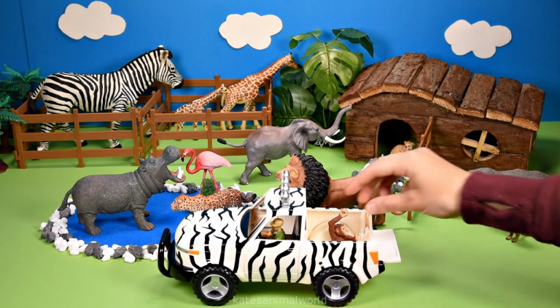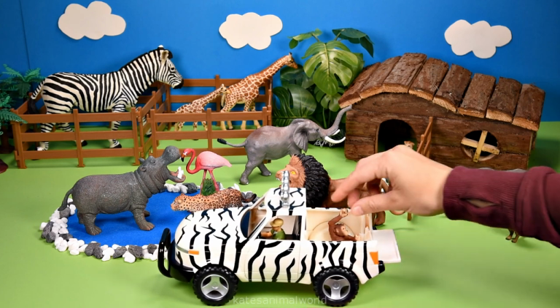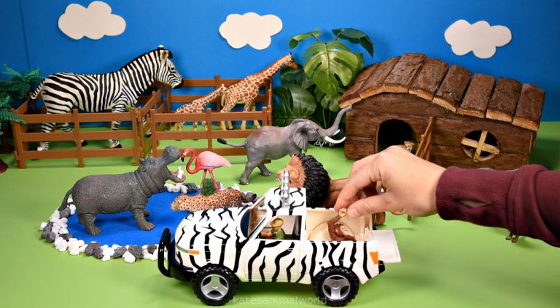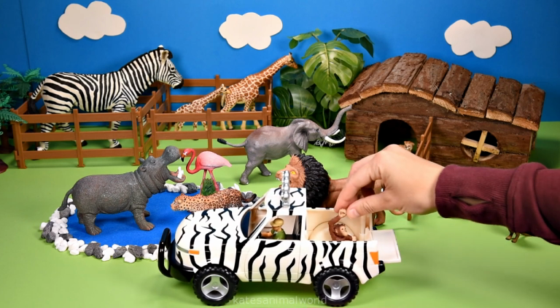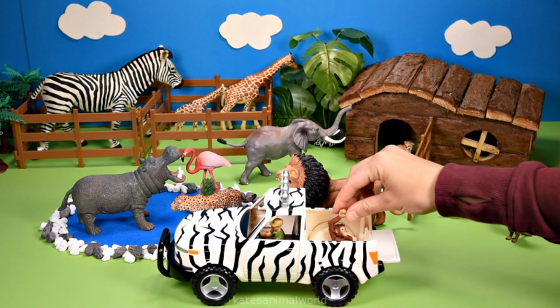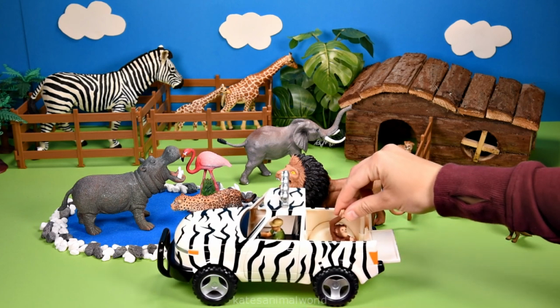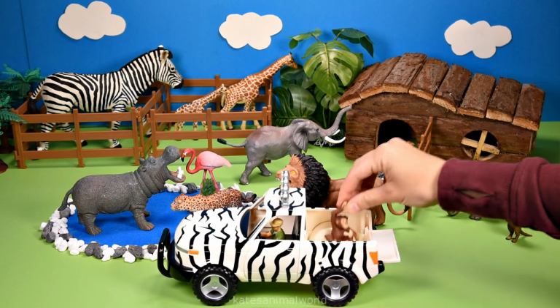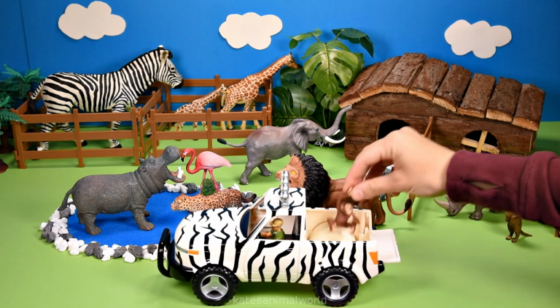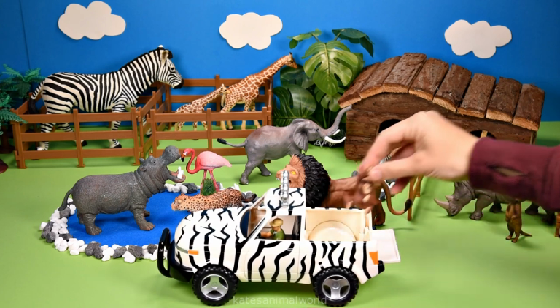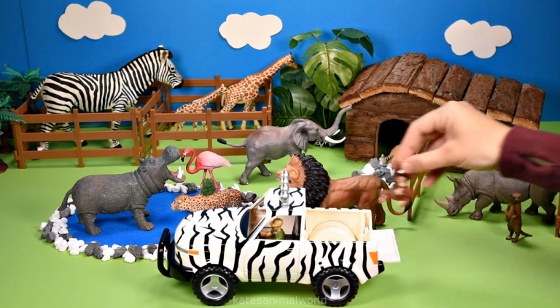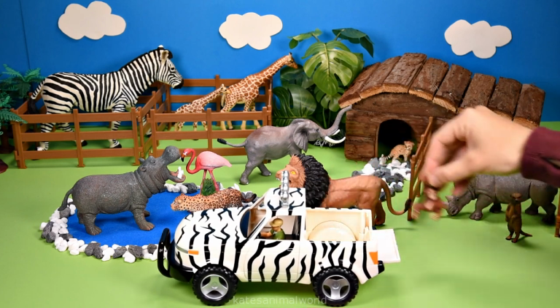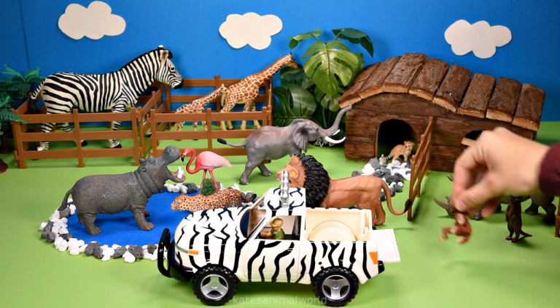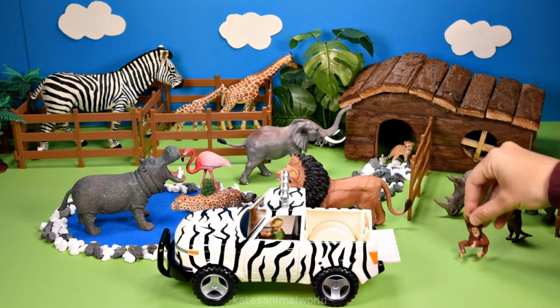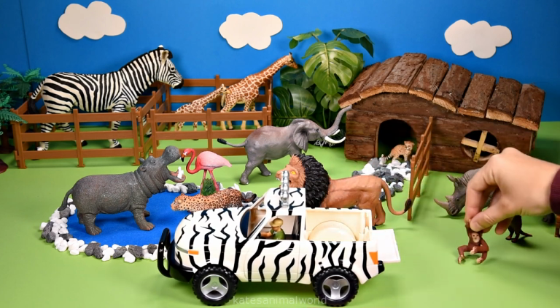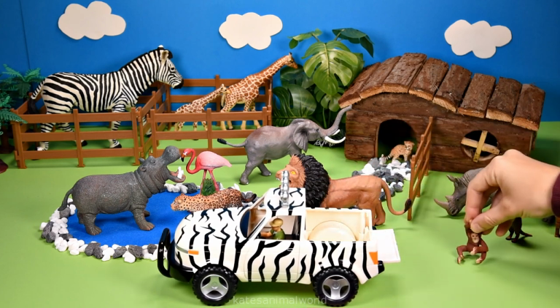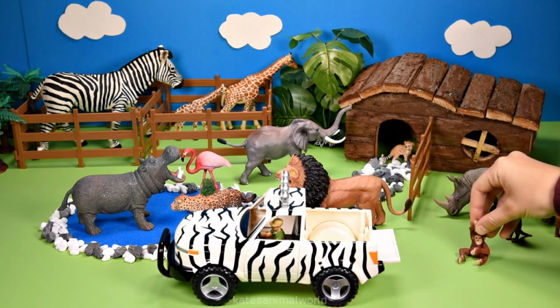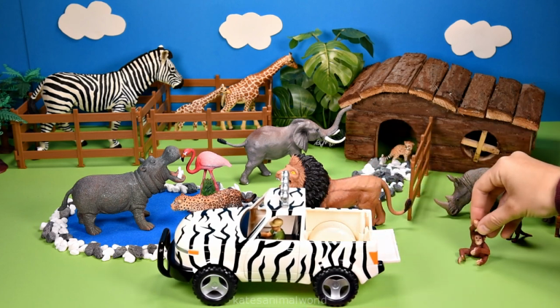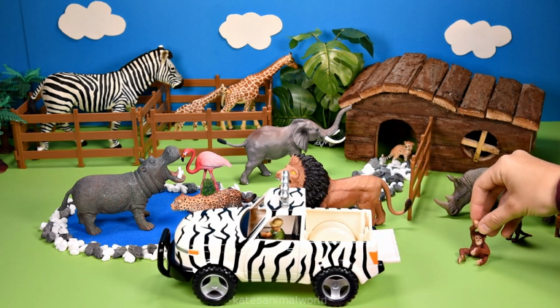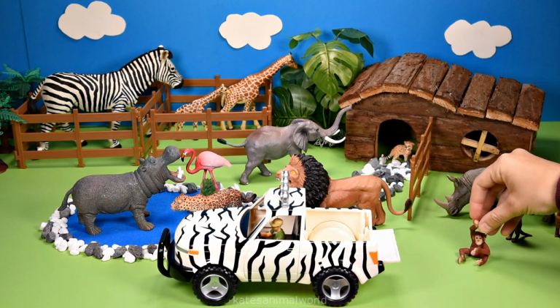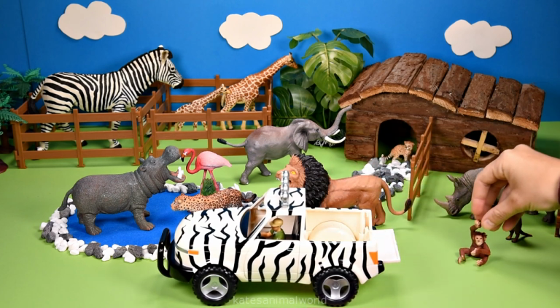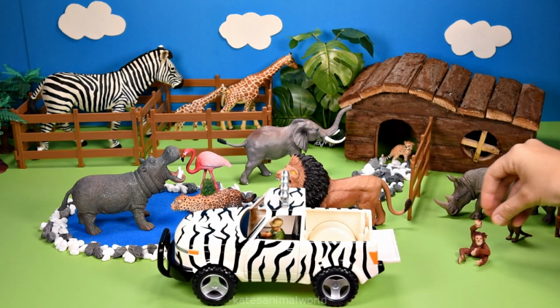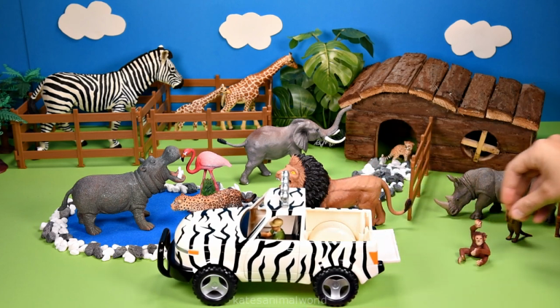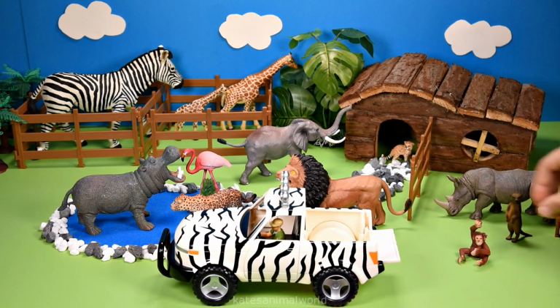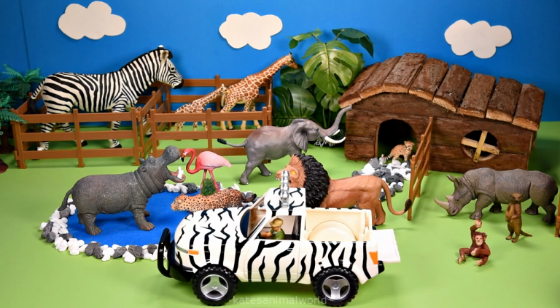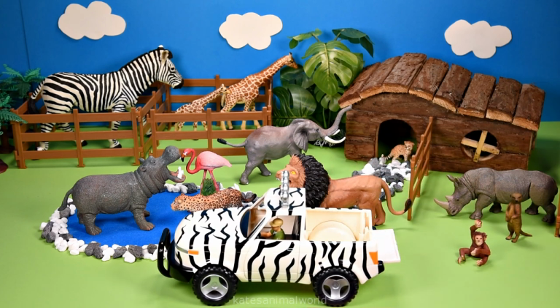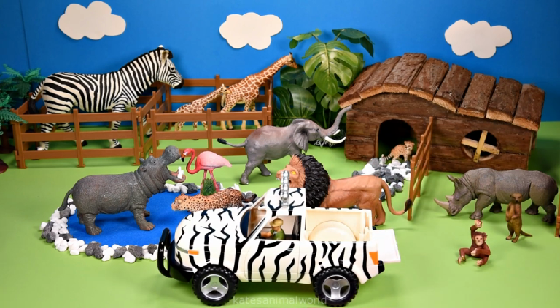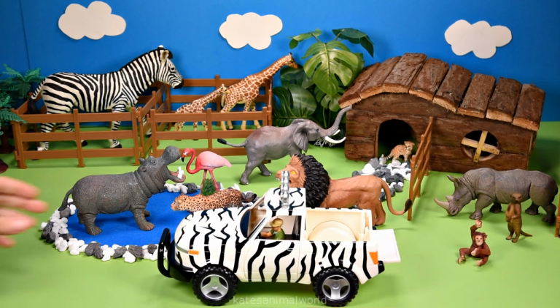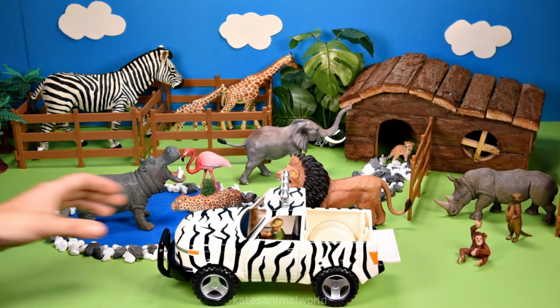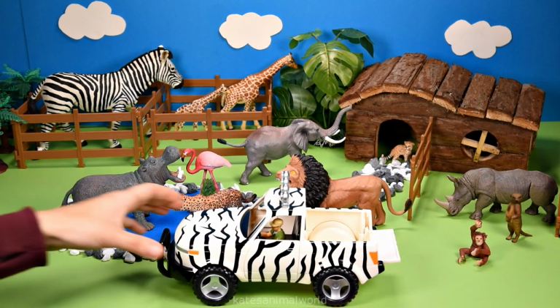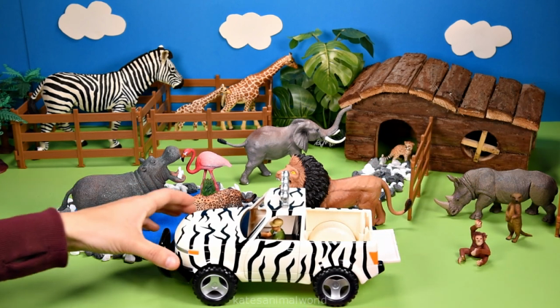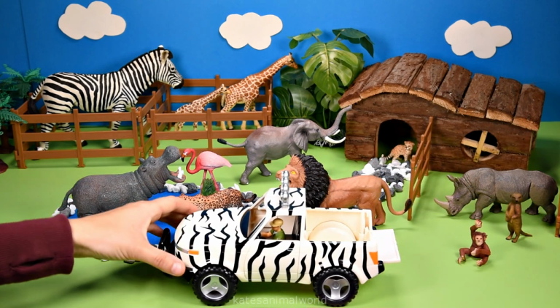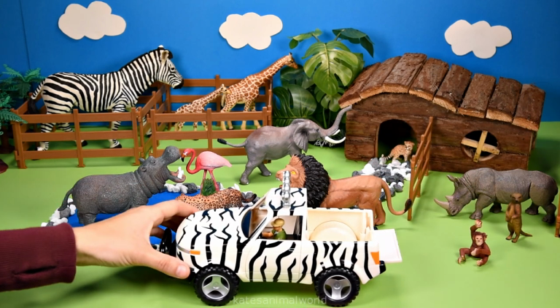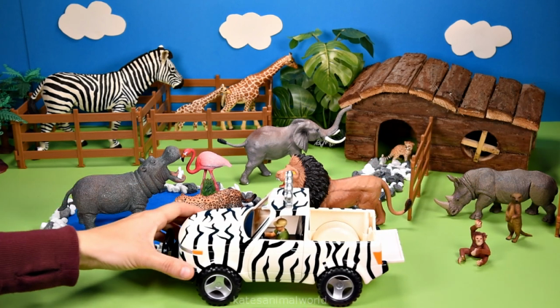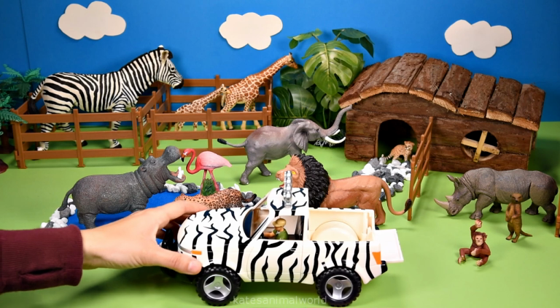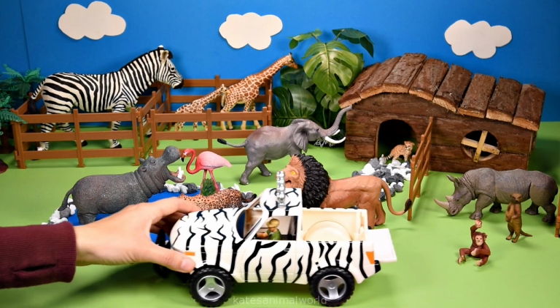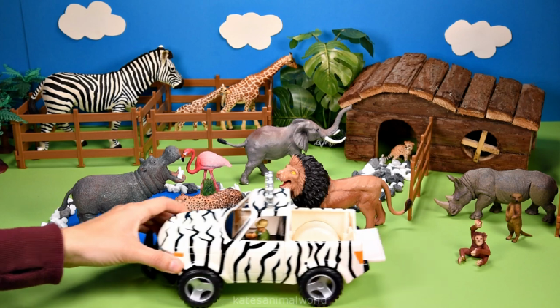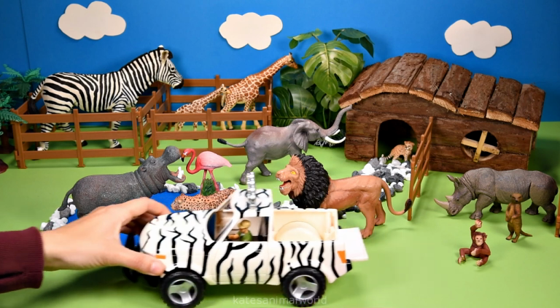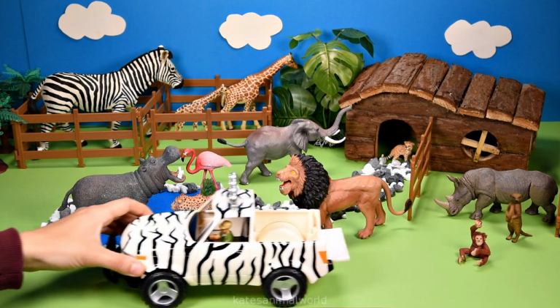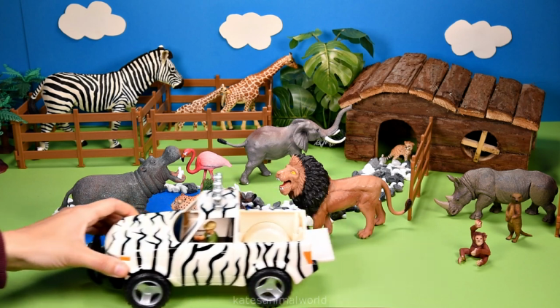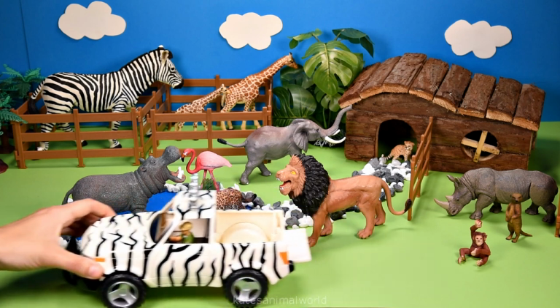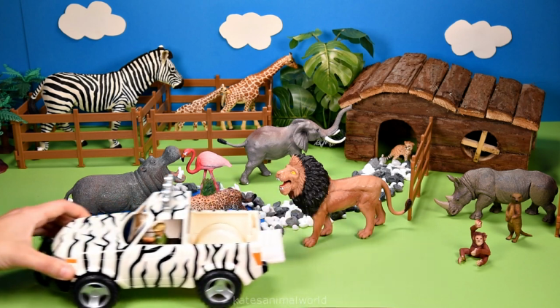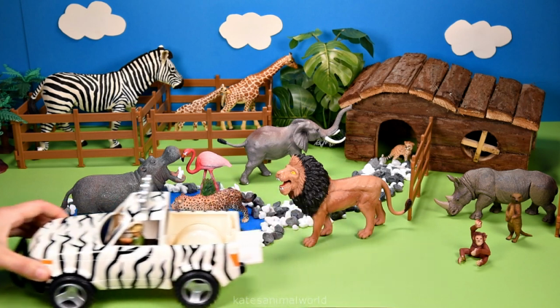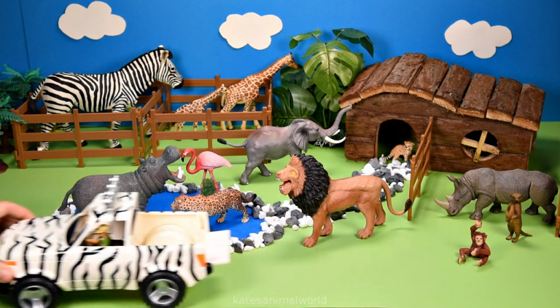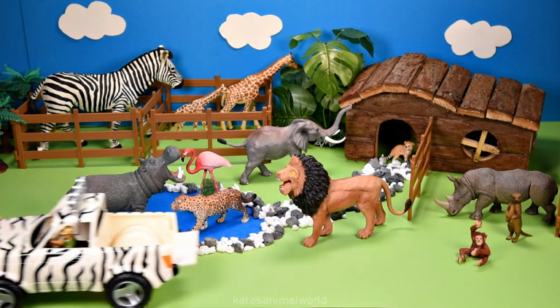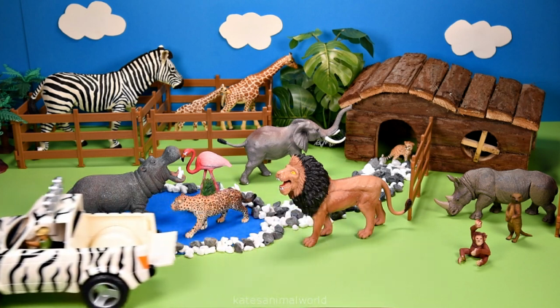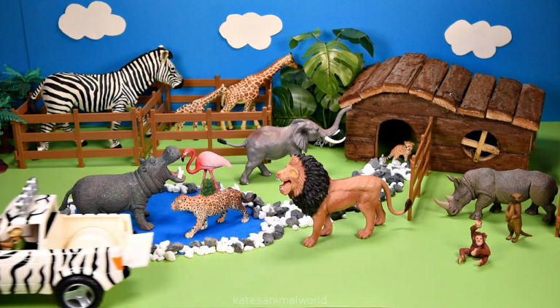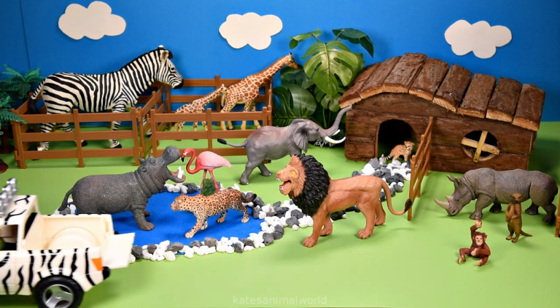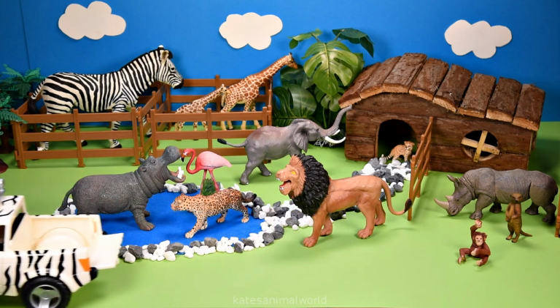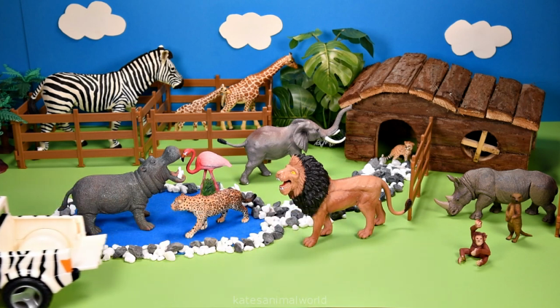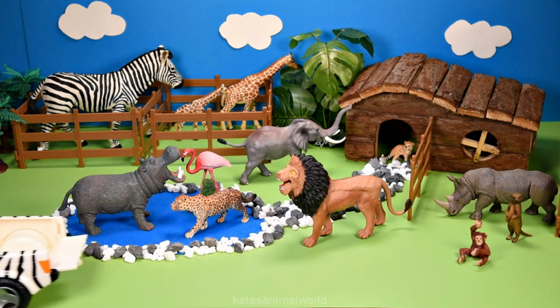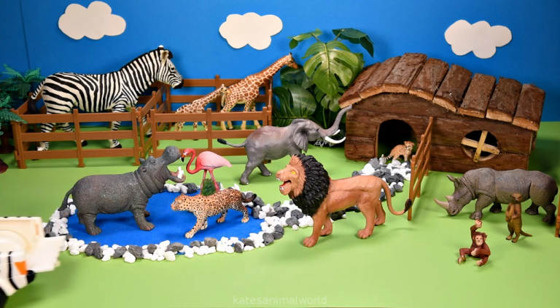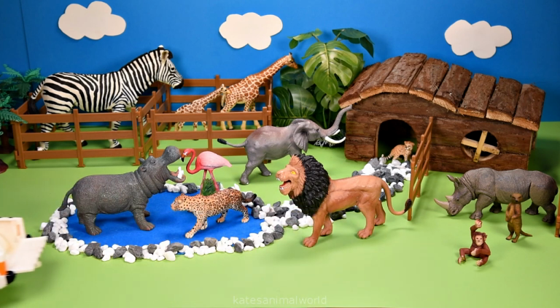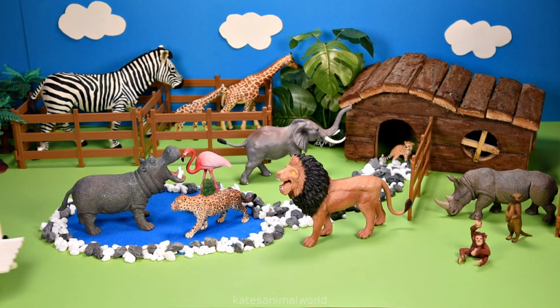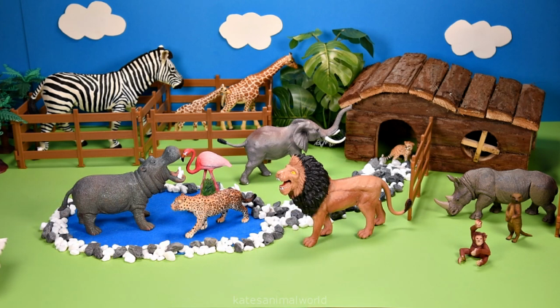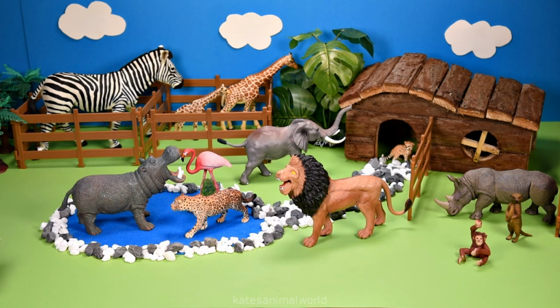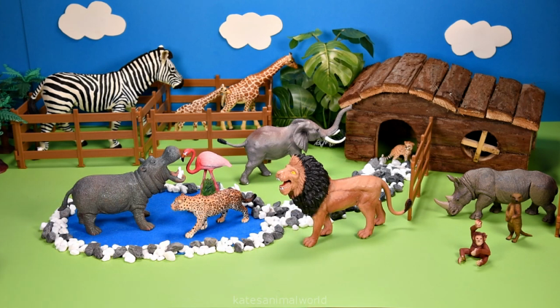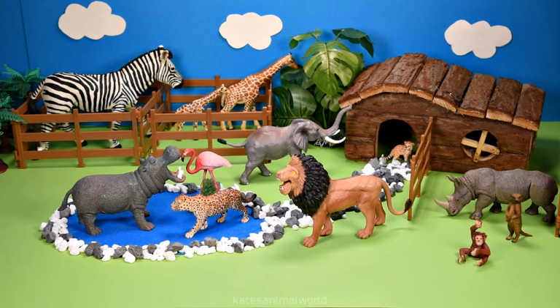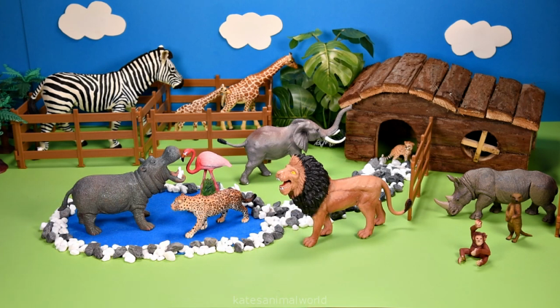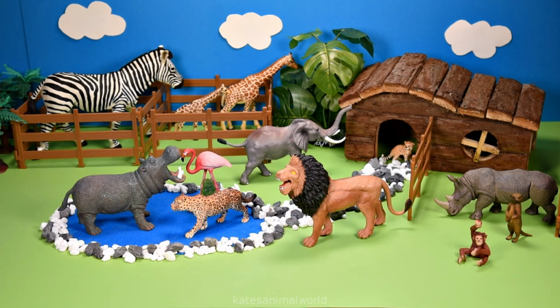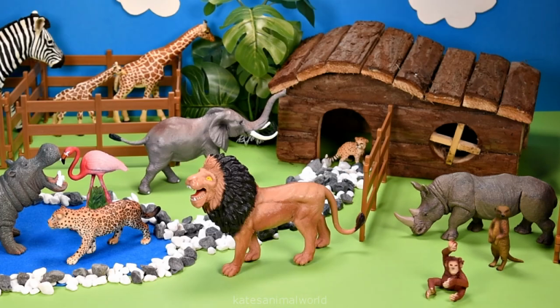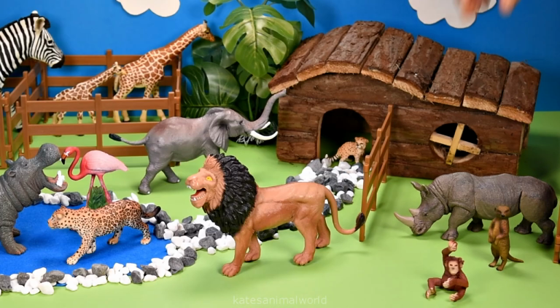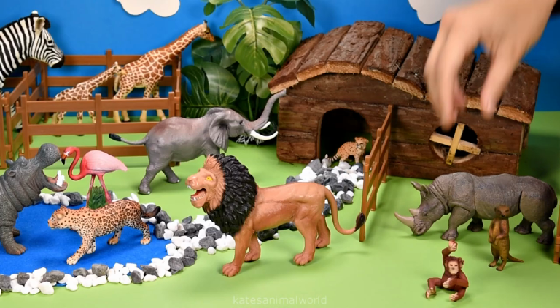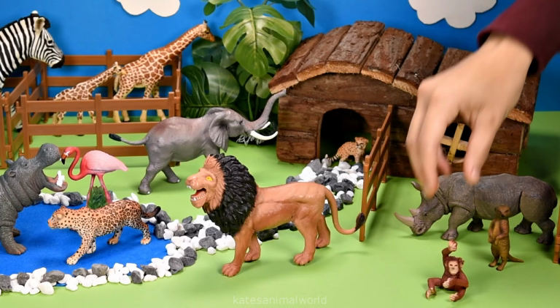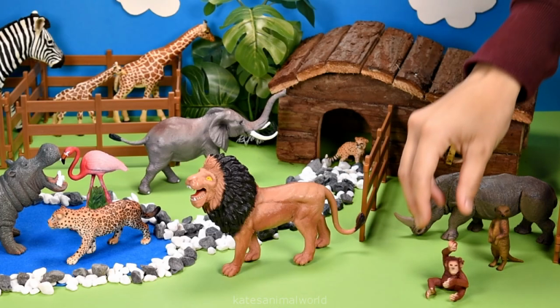It's a chimpanzee. Let's pop them on top of the roof so they can climb the tree.